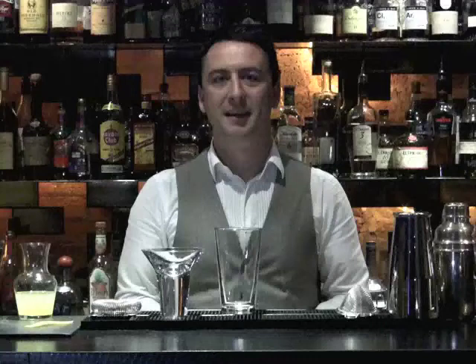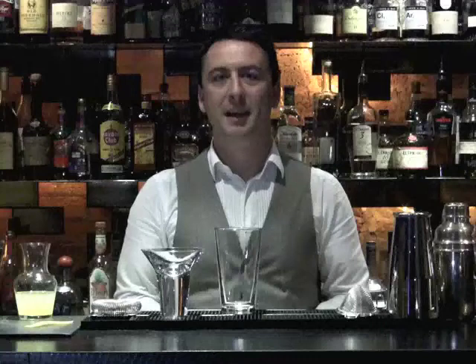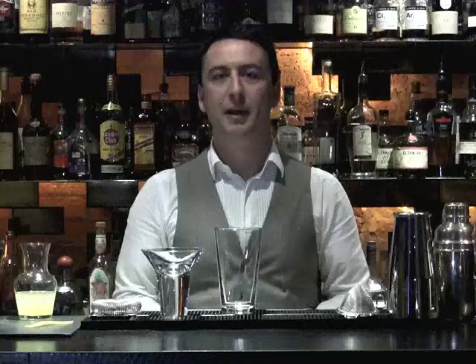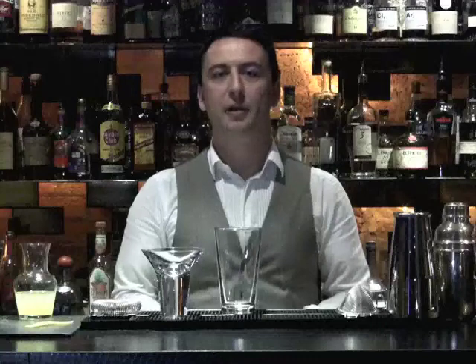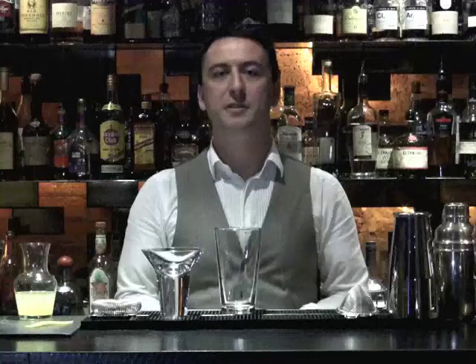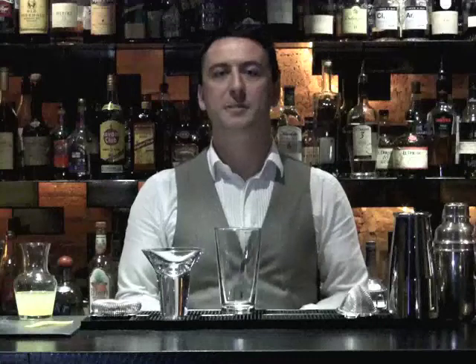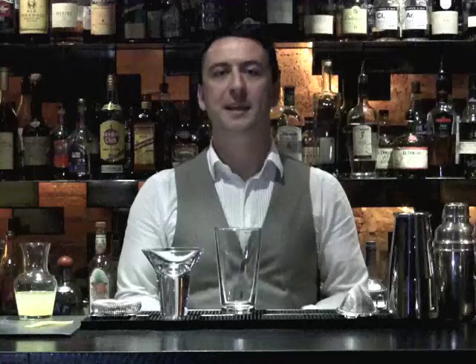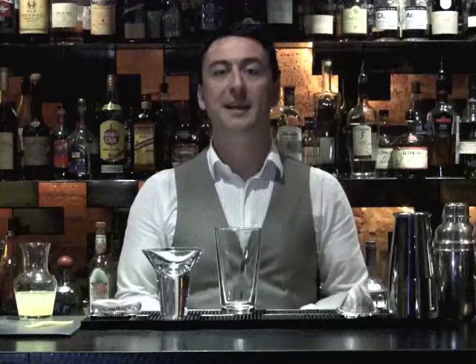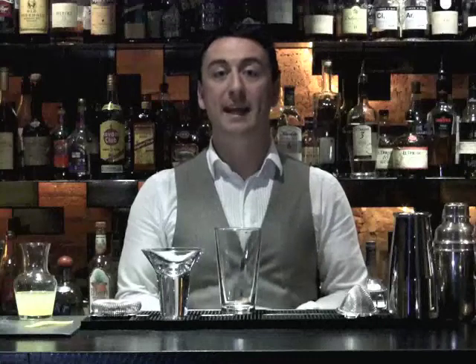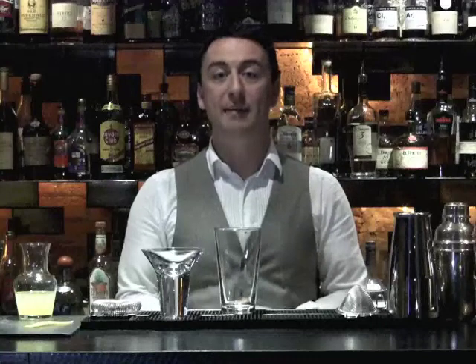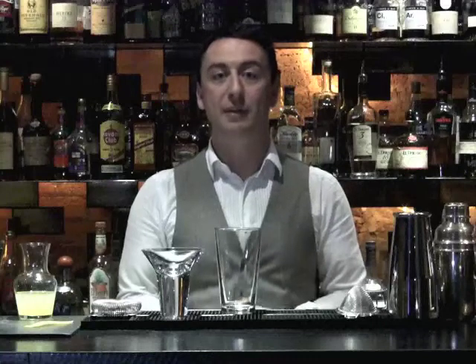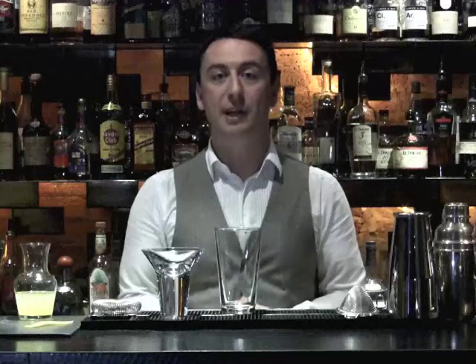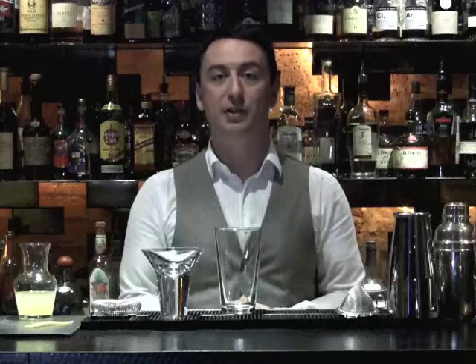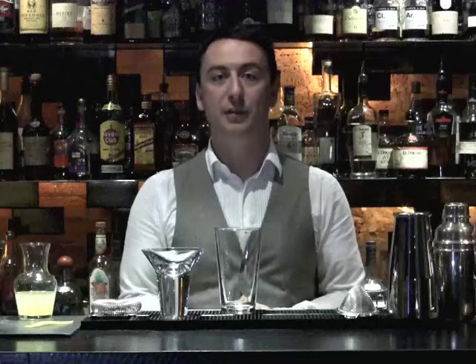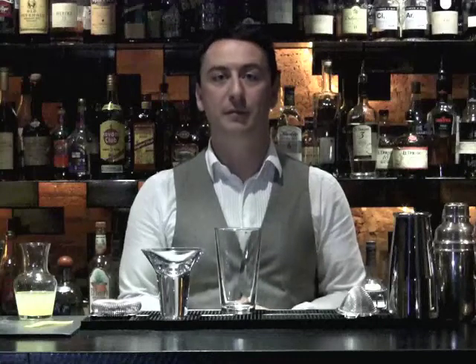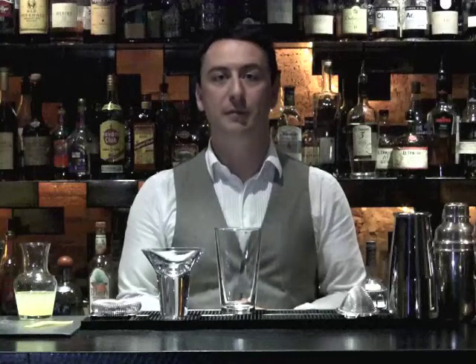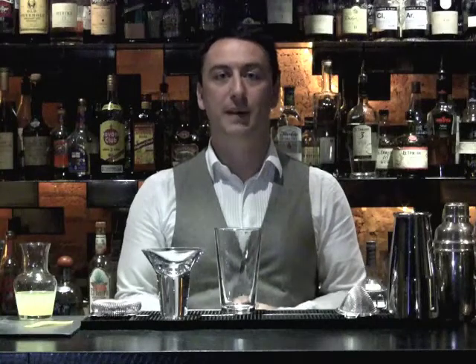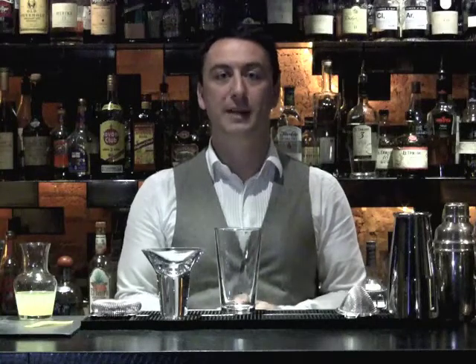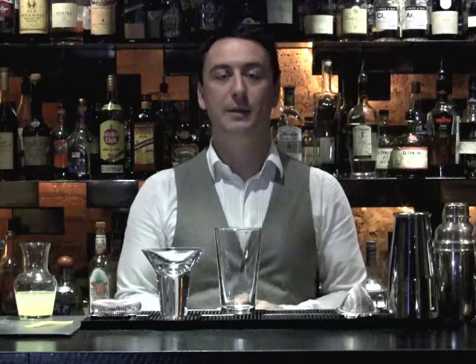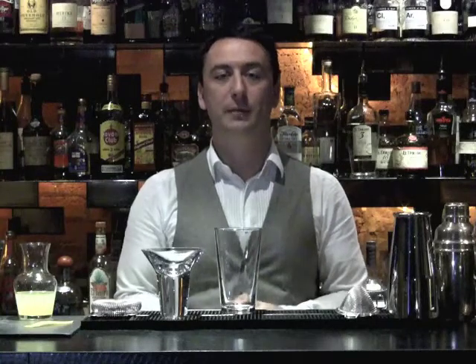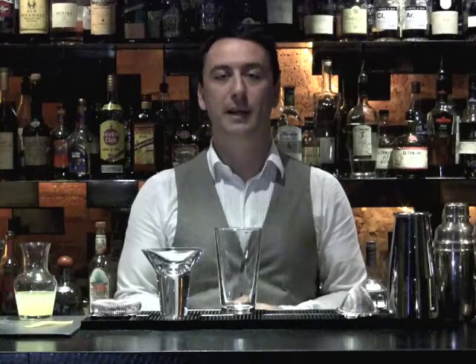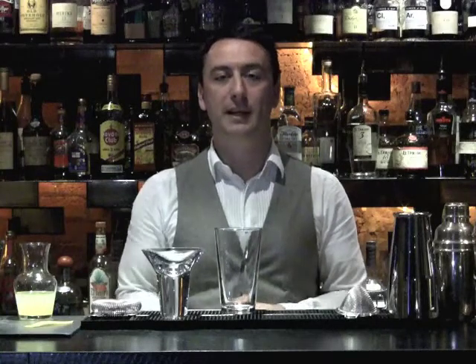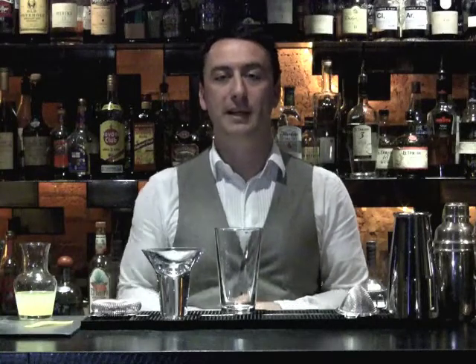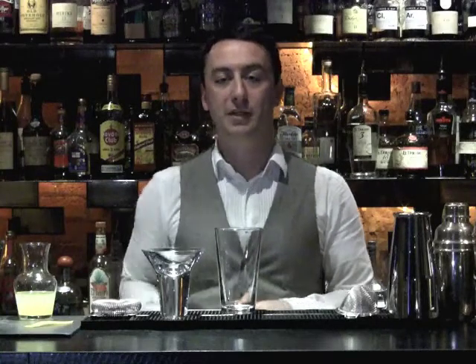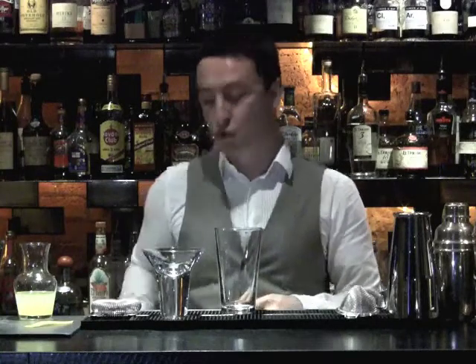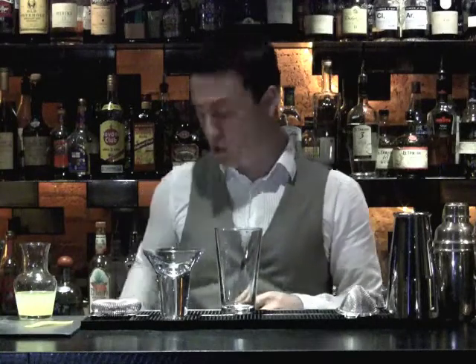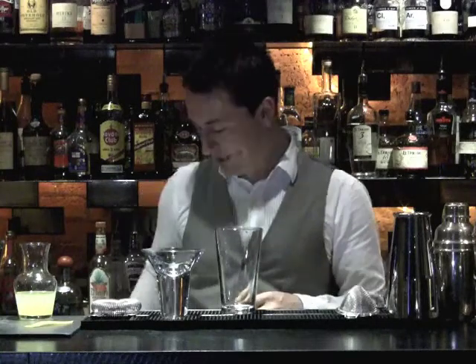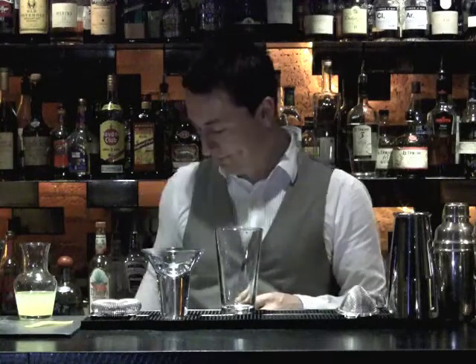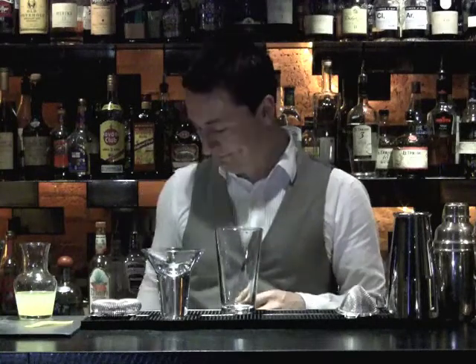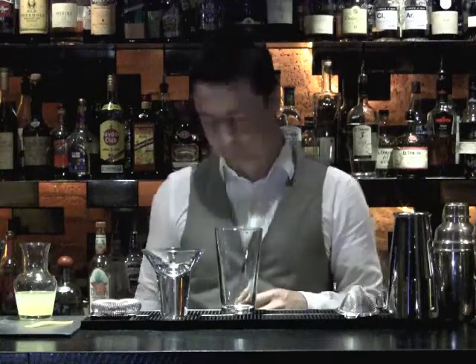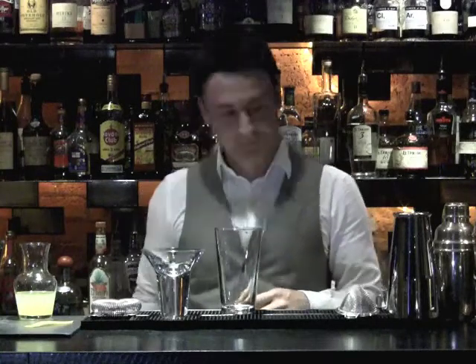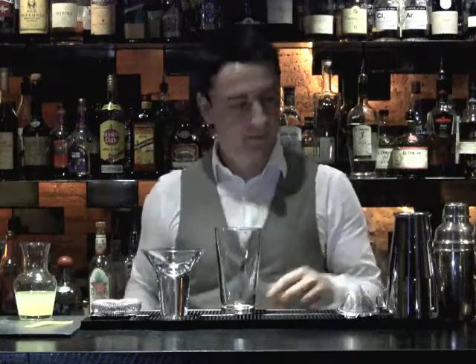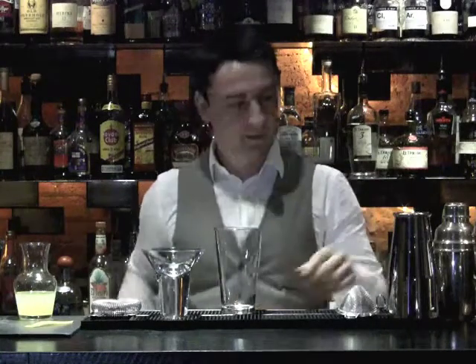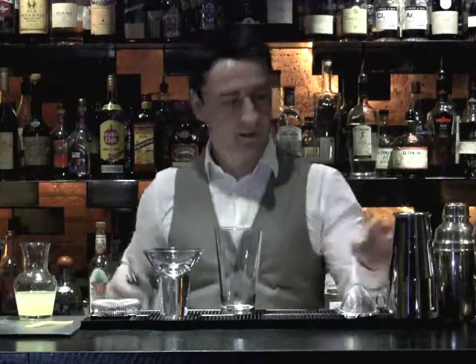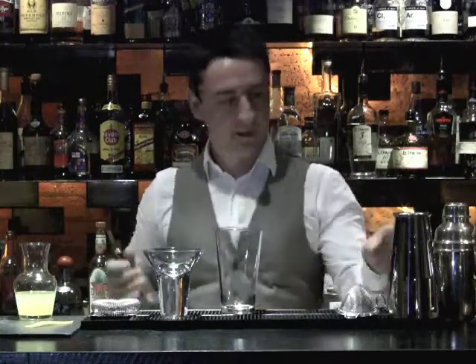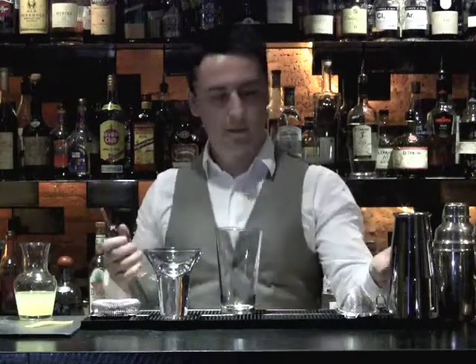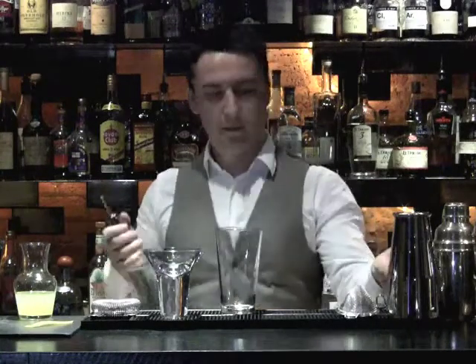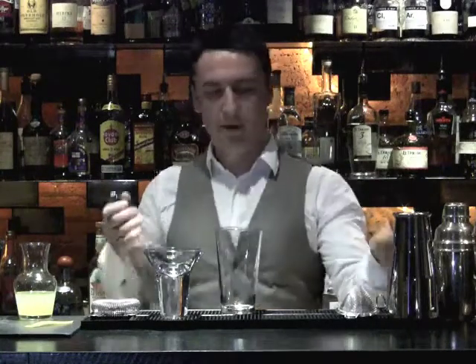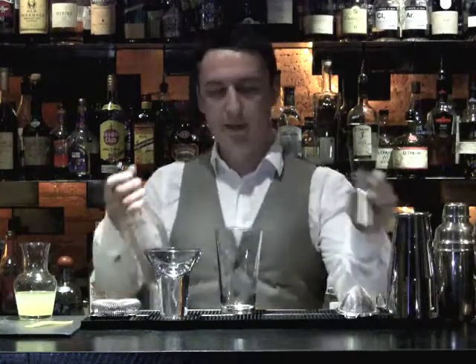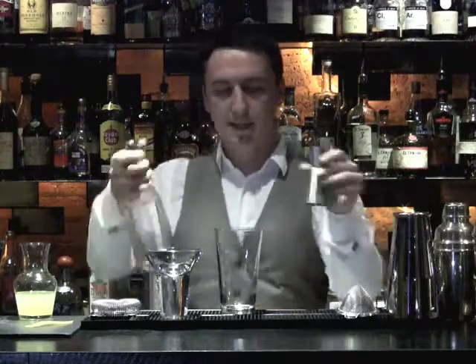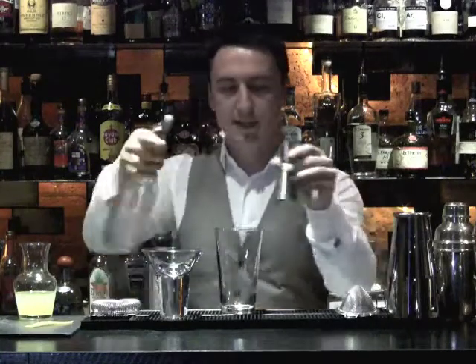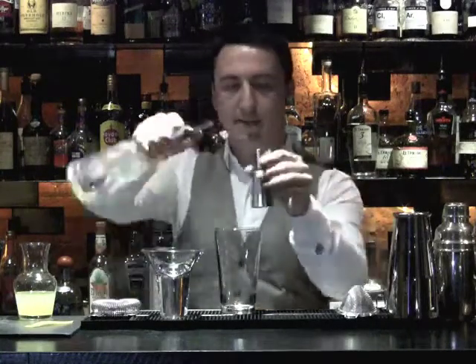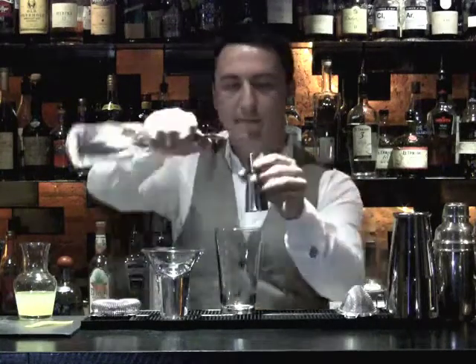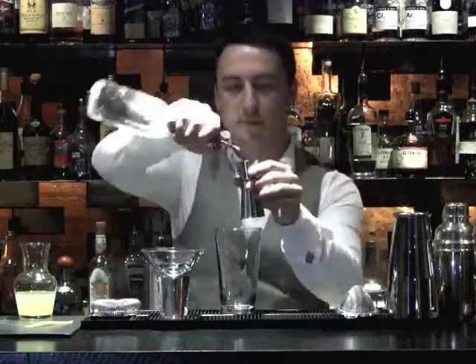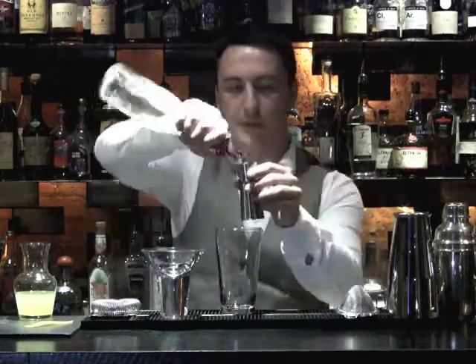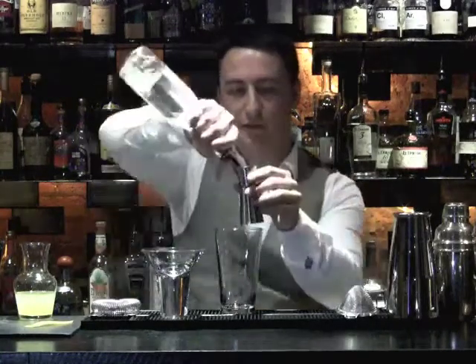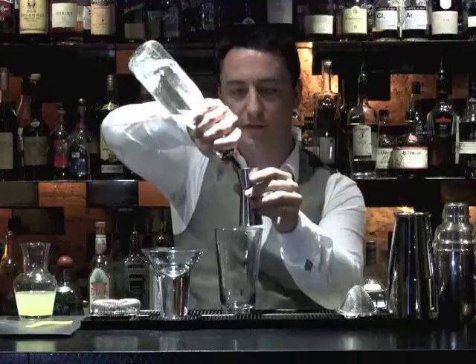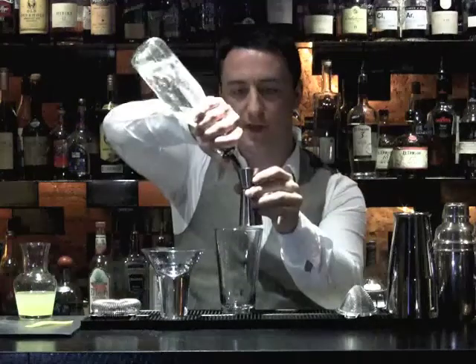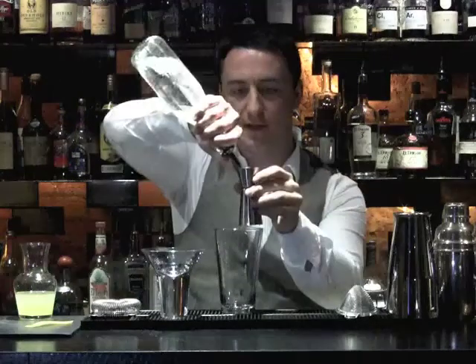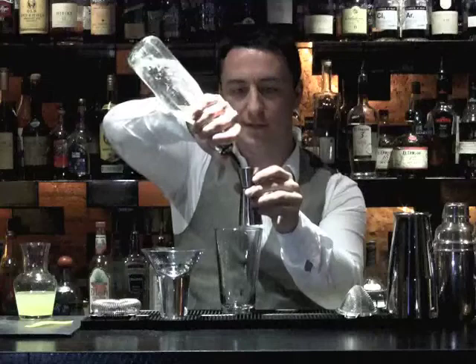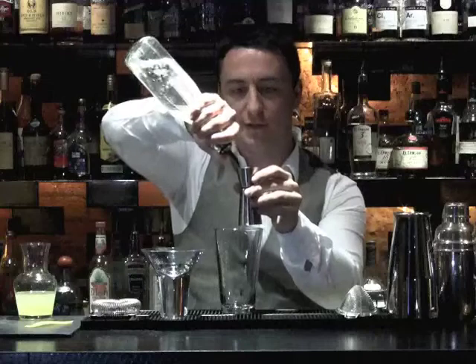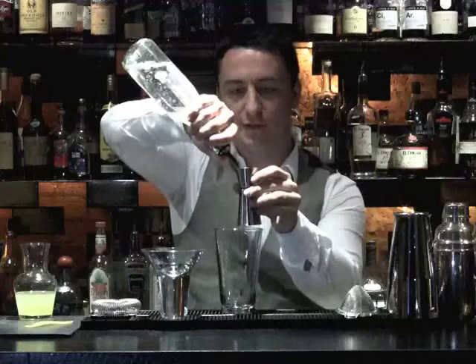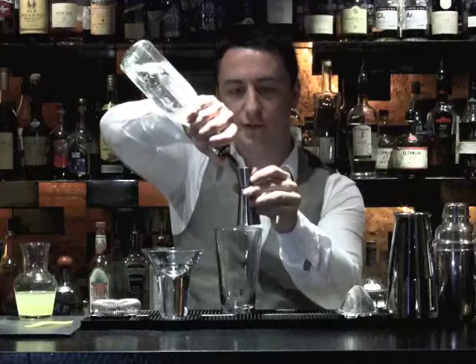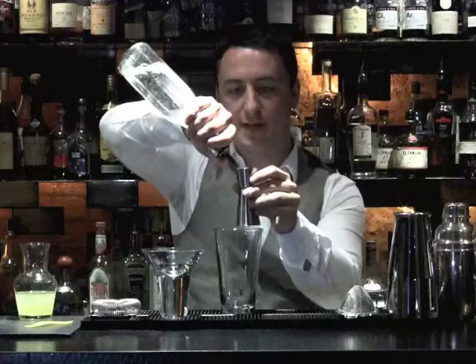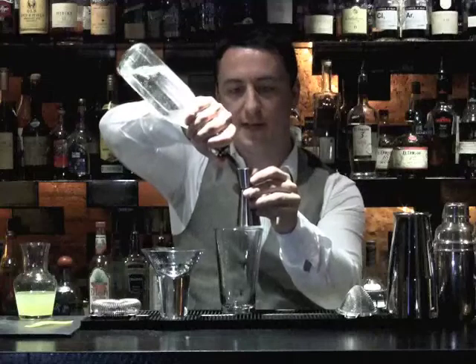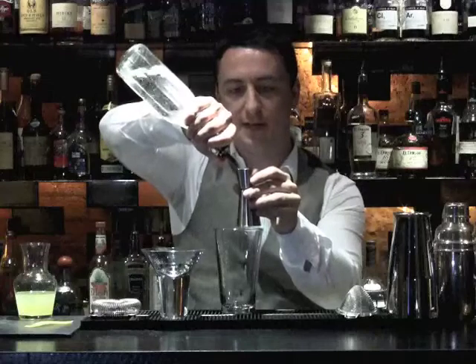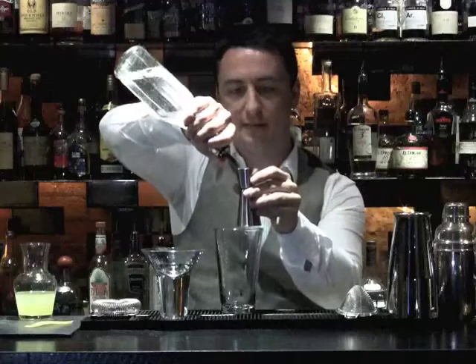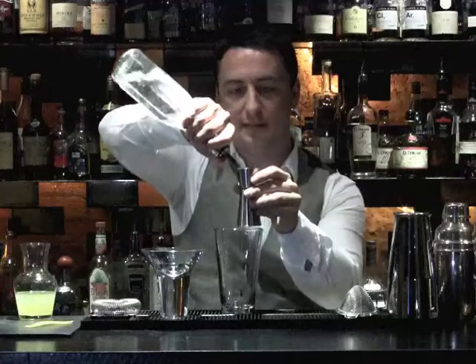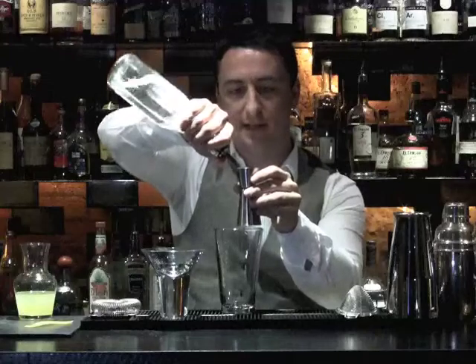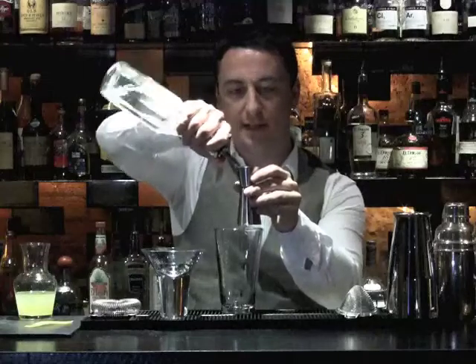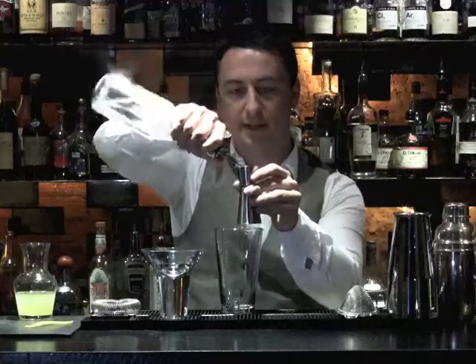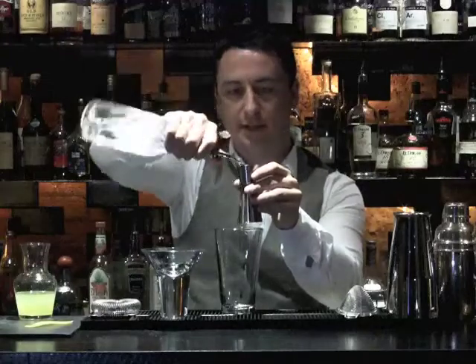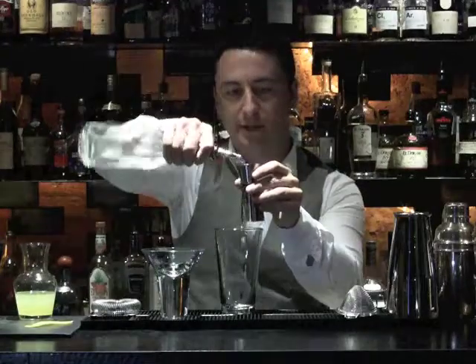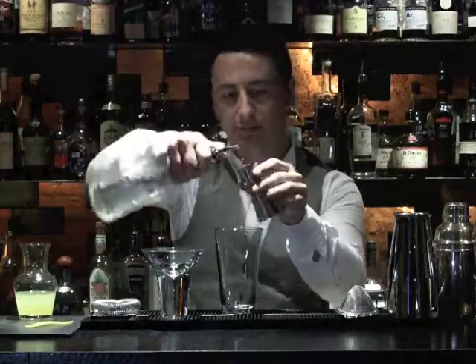In order to make an Aviation, the first thing we need is gin. Put a nice, hefty measure of that into your shaker, like so.